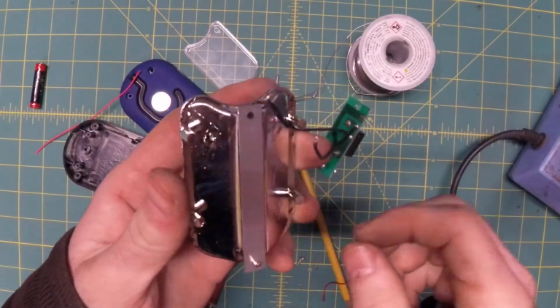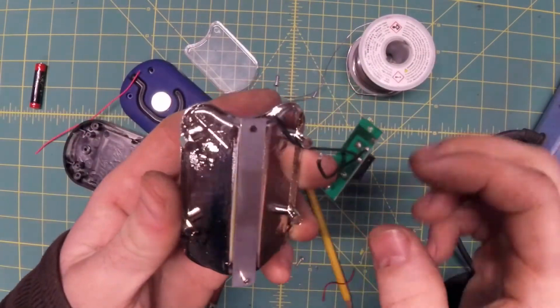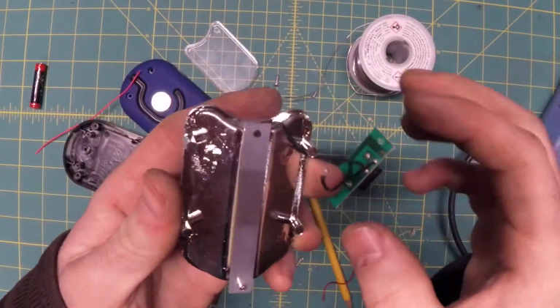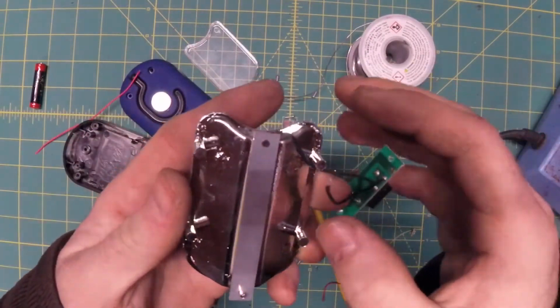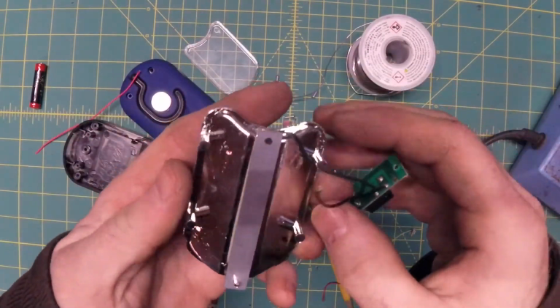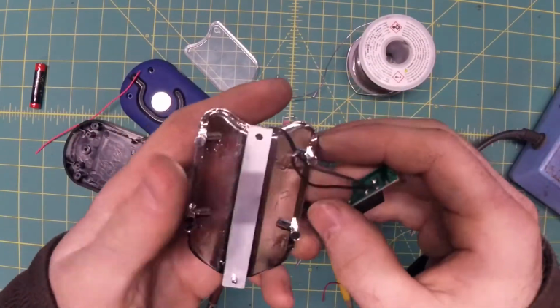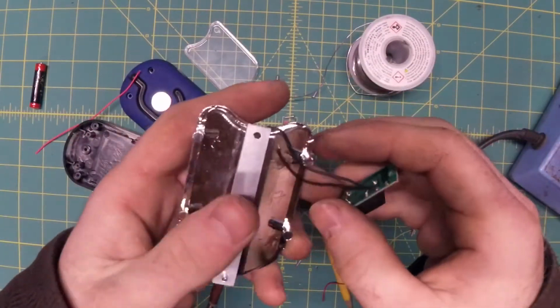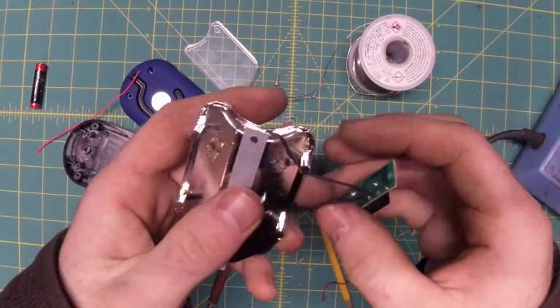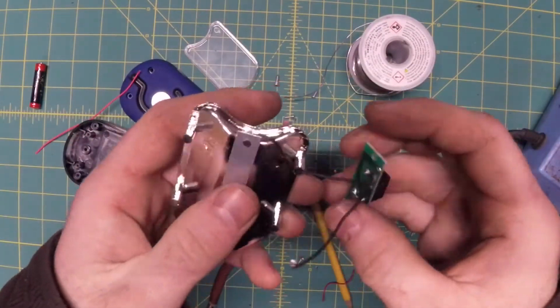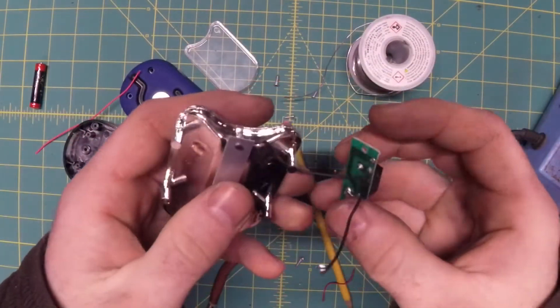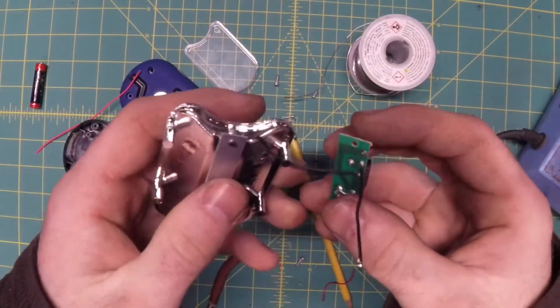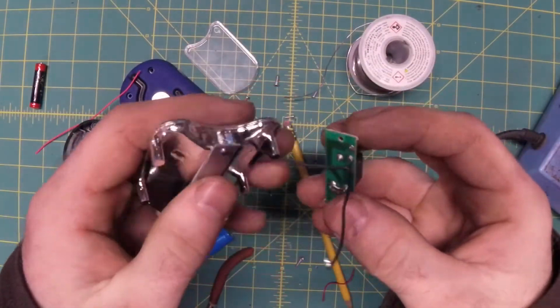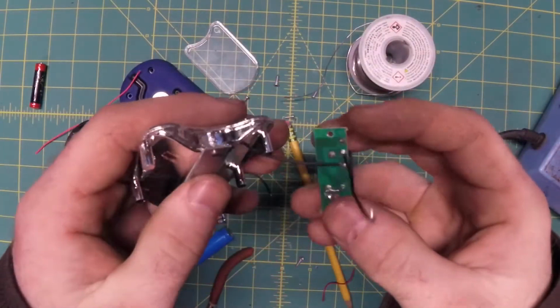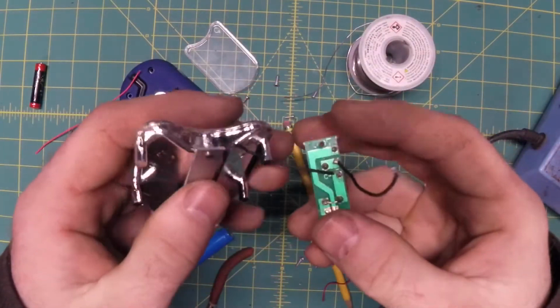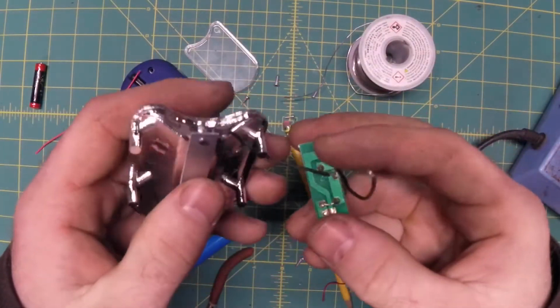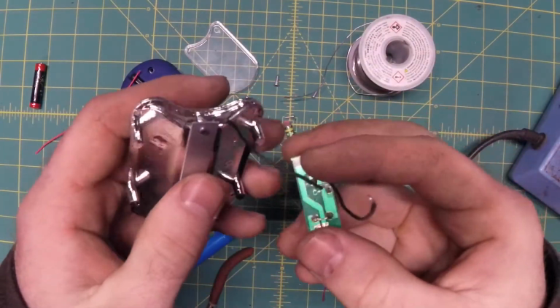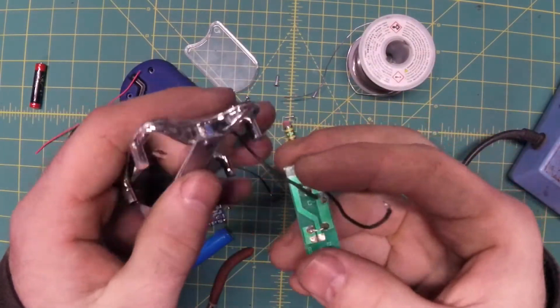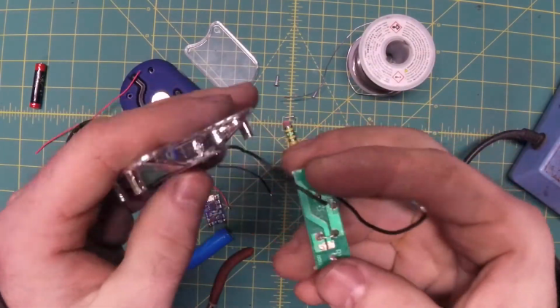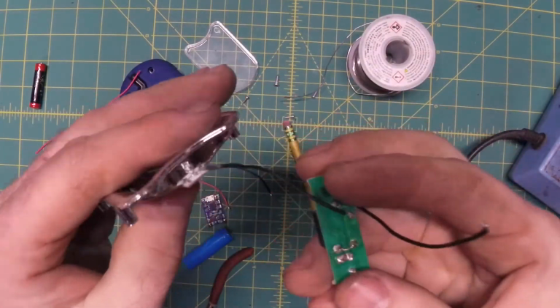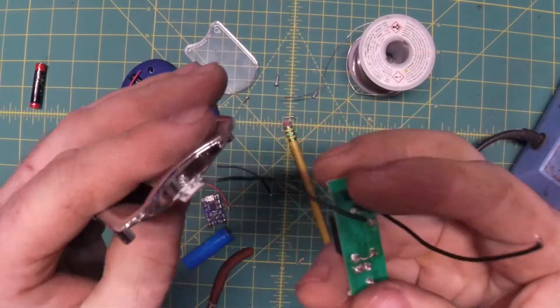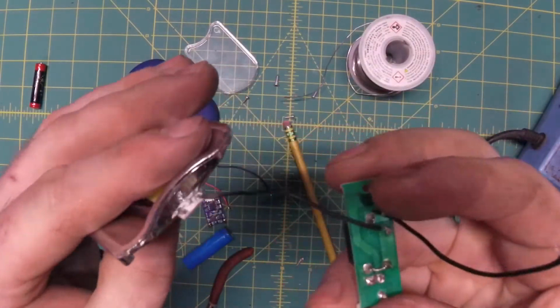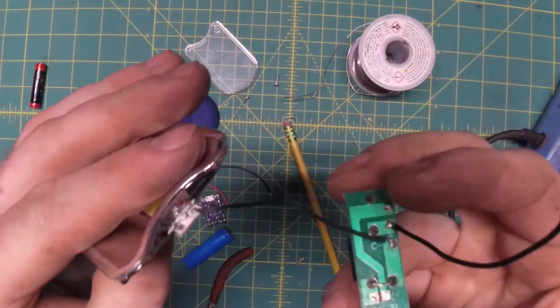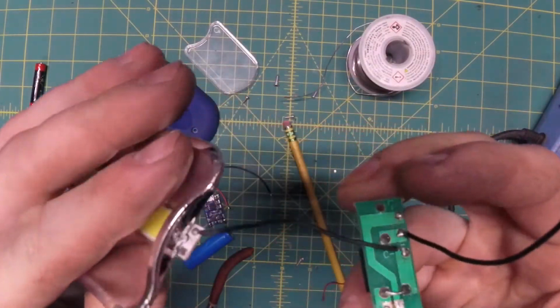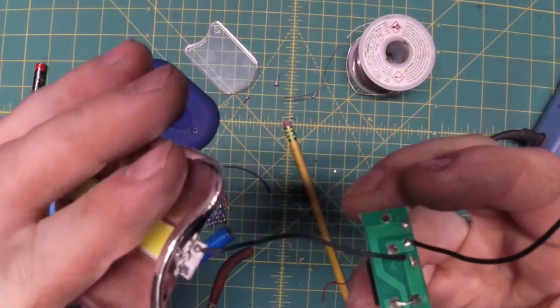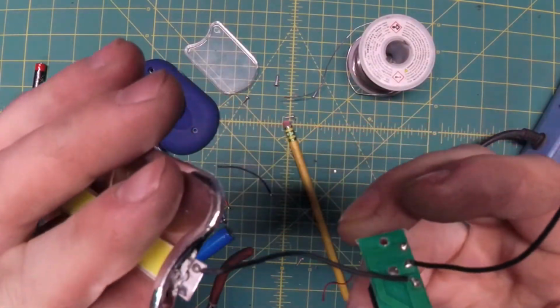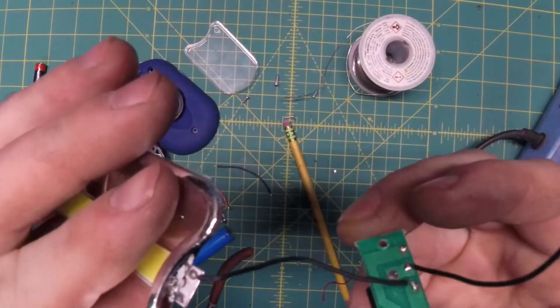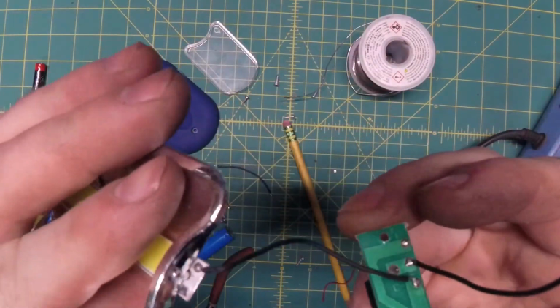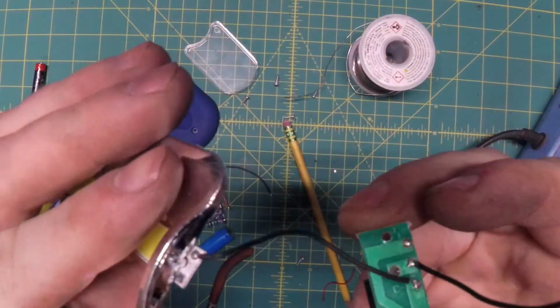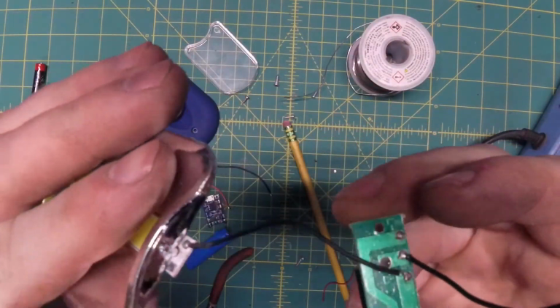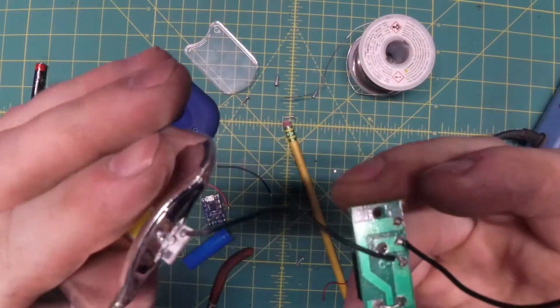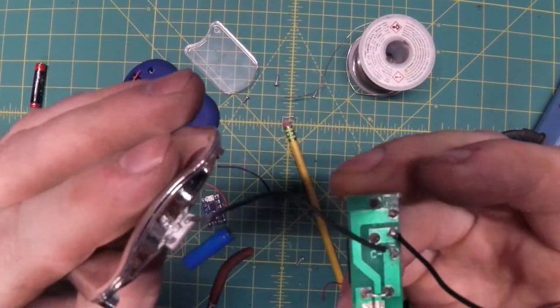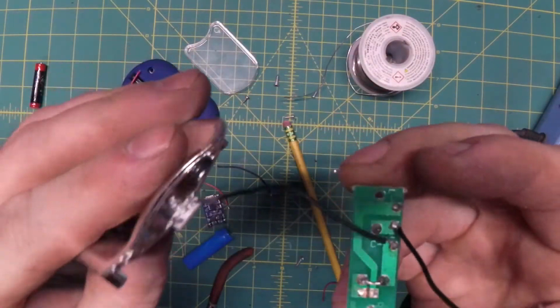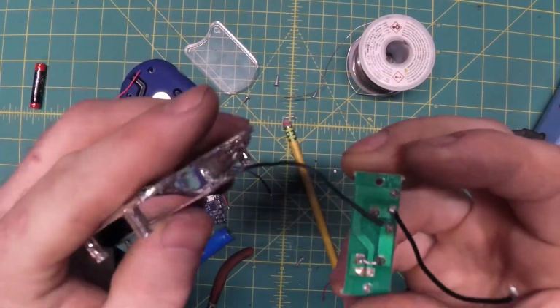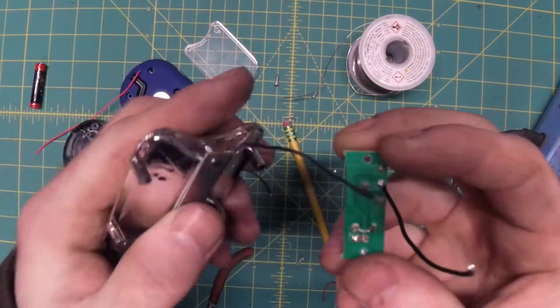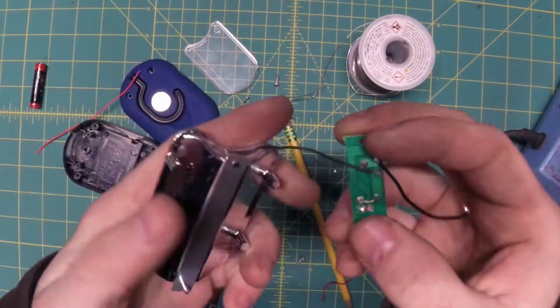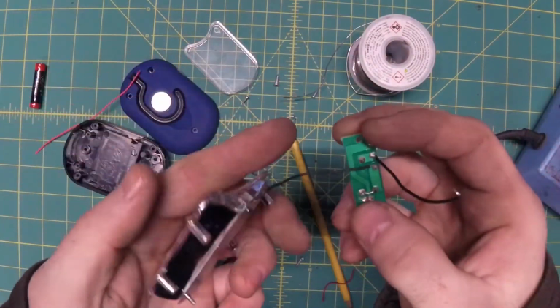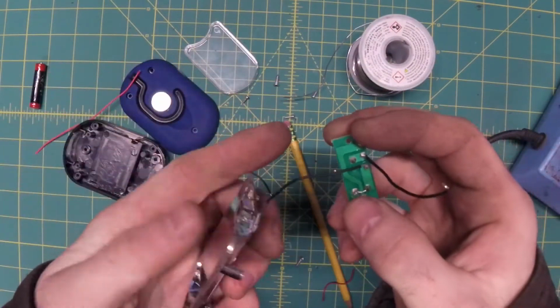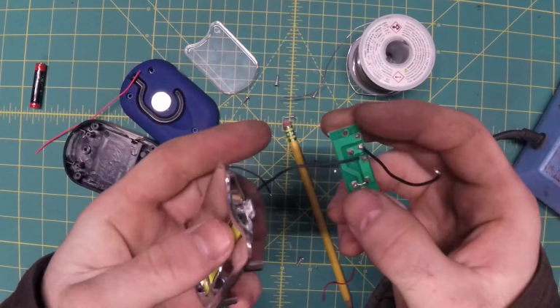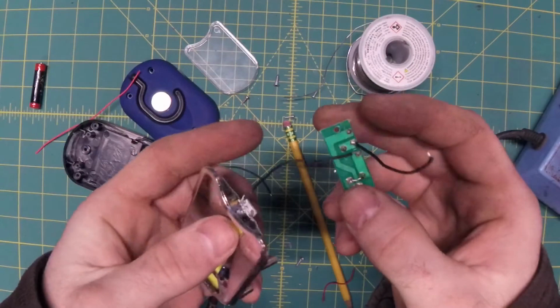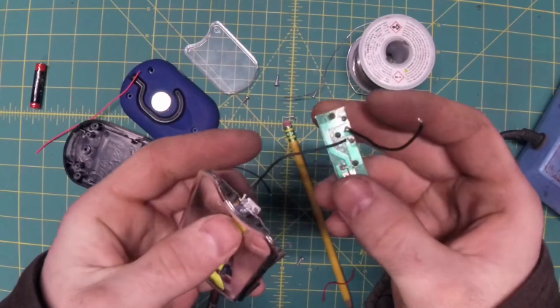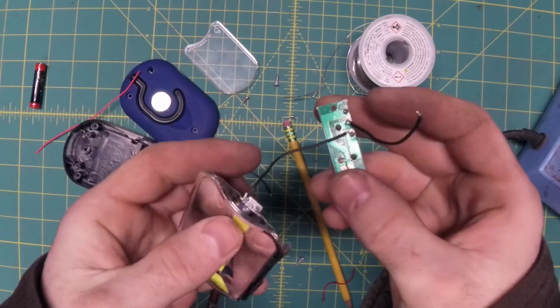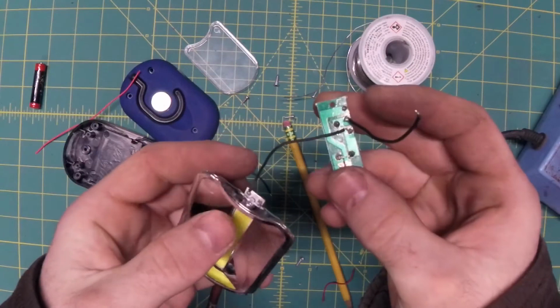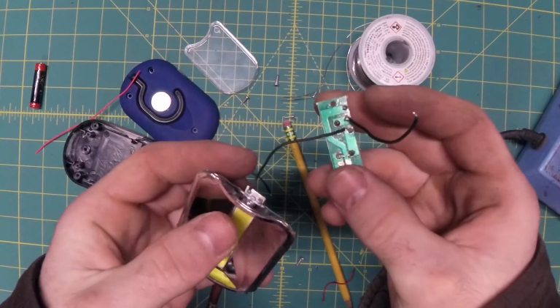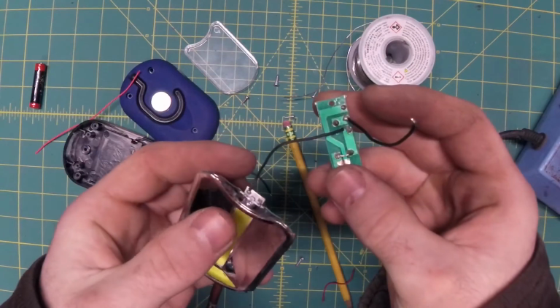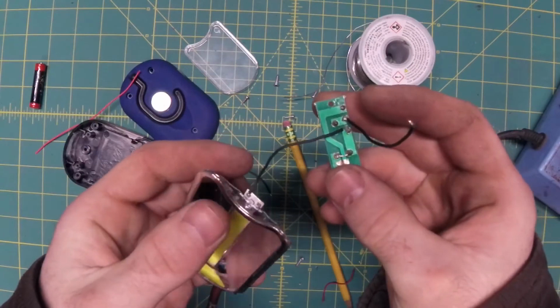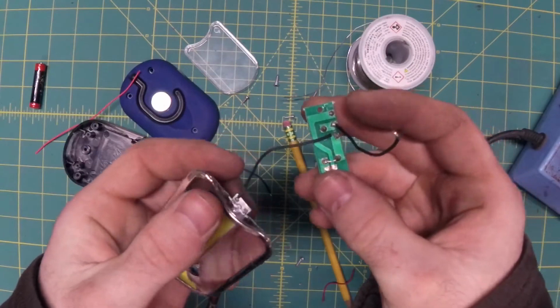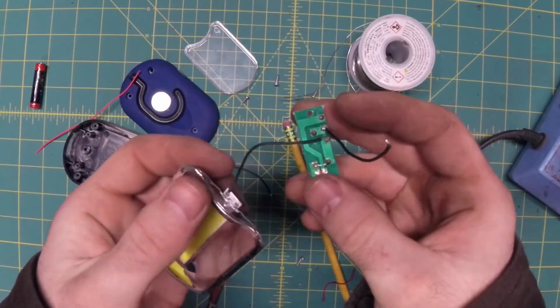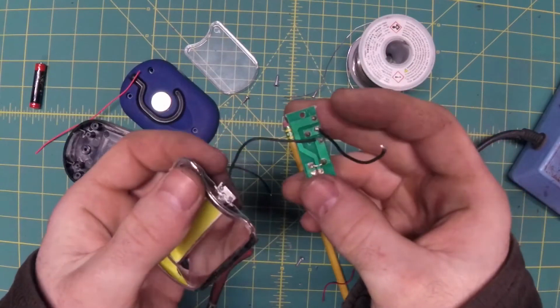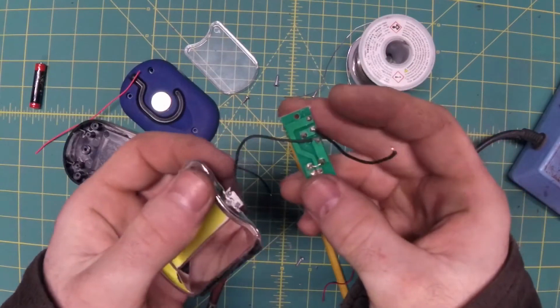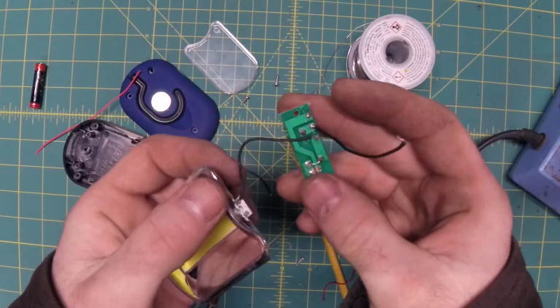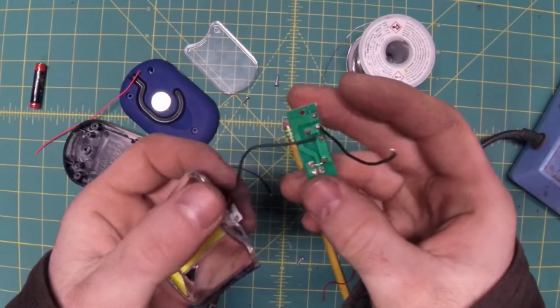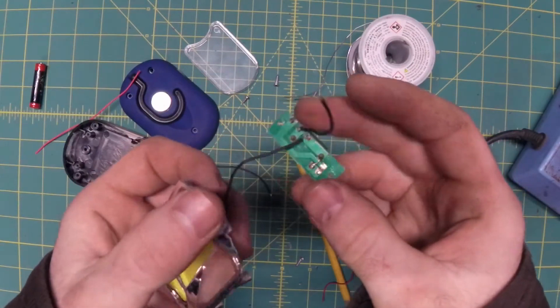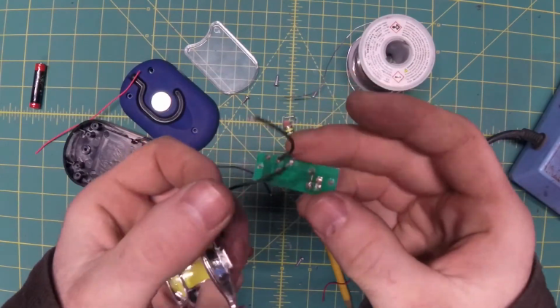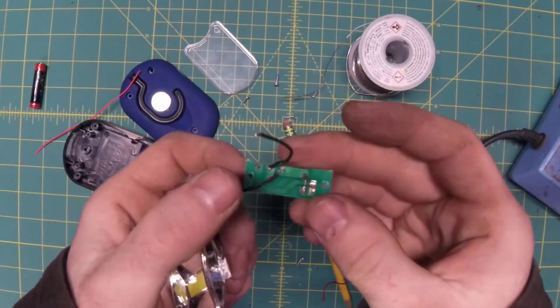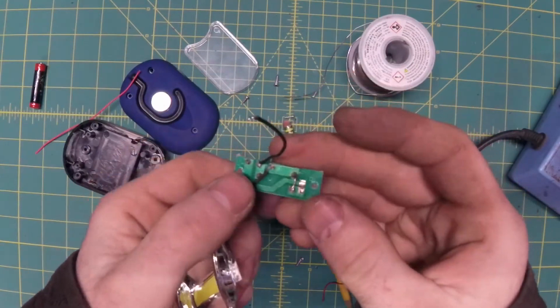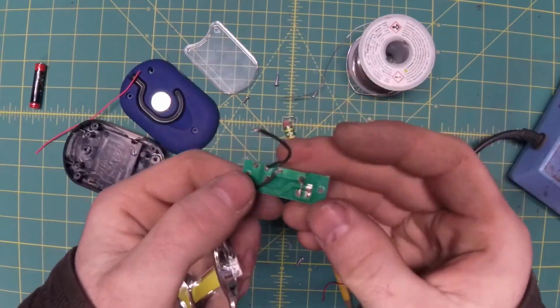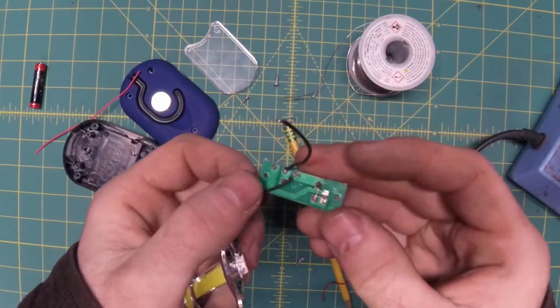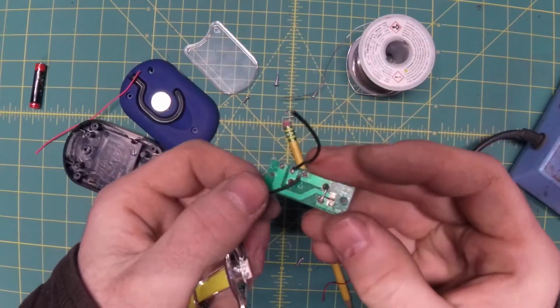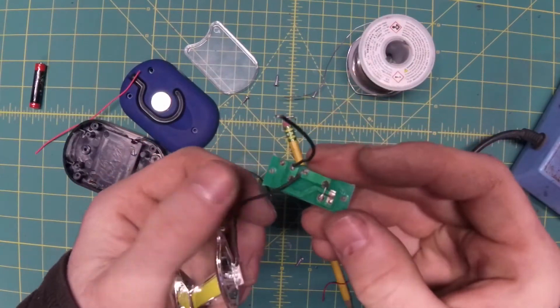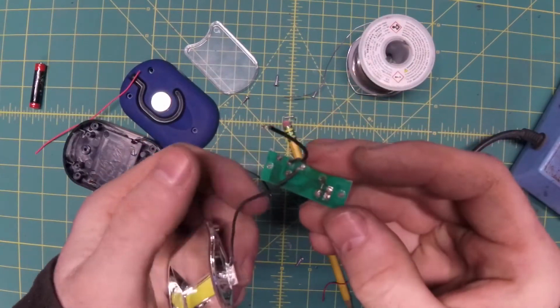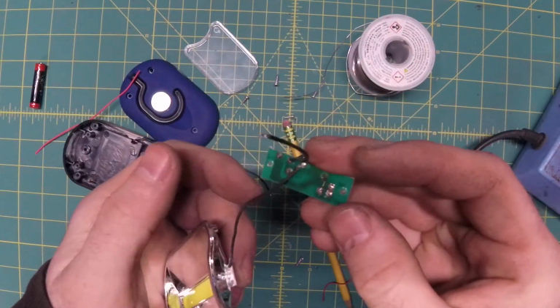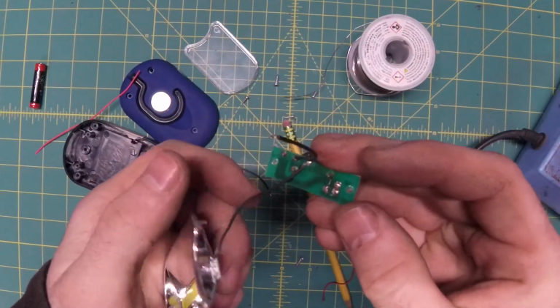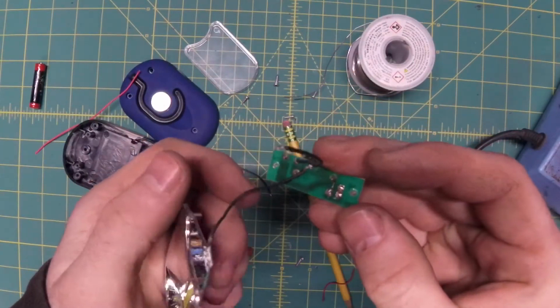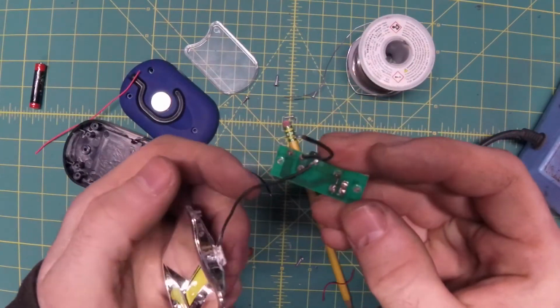In the process of soldering this, some of the wires straight up broke — another example of cost cutting. But you can't complain, it's a free flashlight. So what I'm going to do is take some higher quality wire and solder those on in place of the original wires.